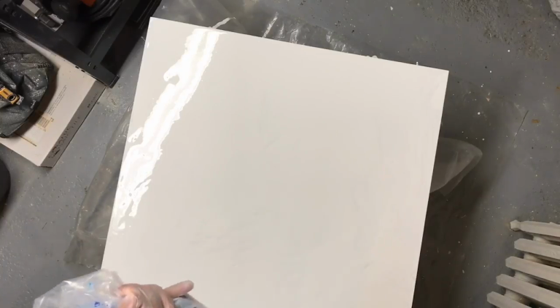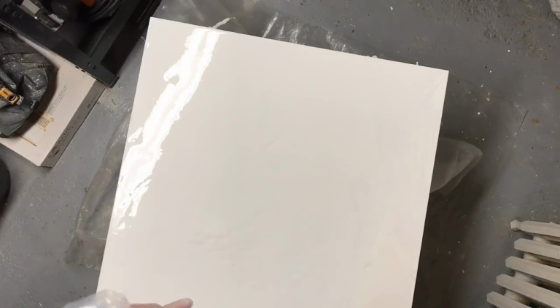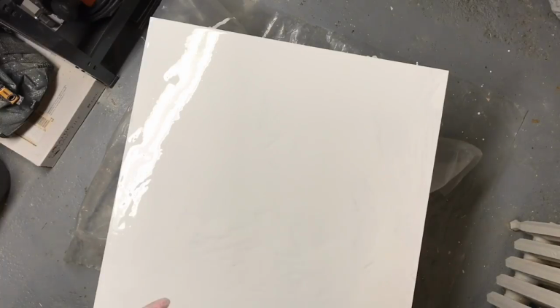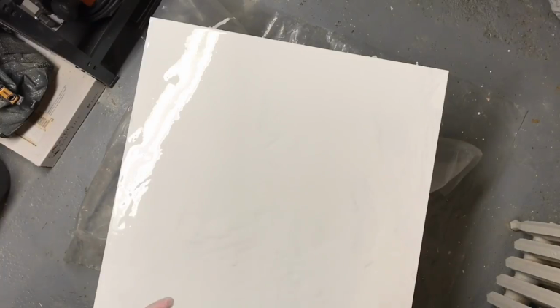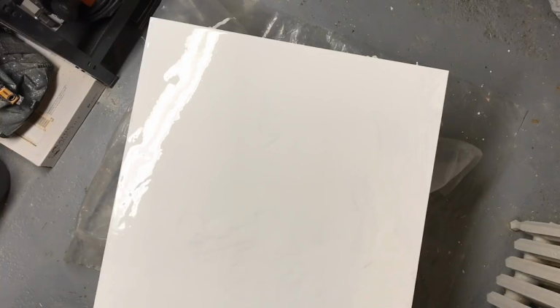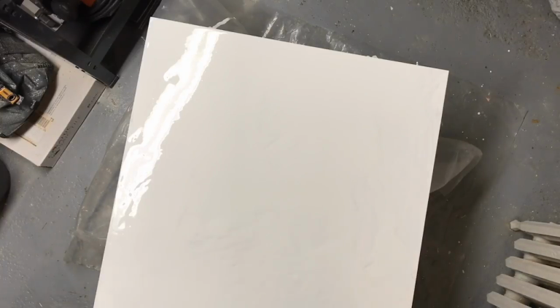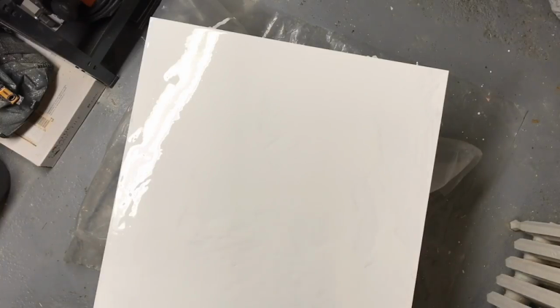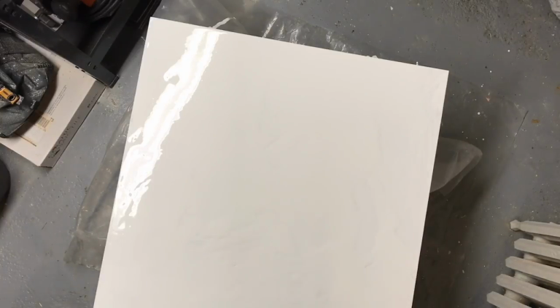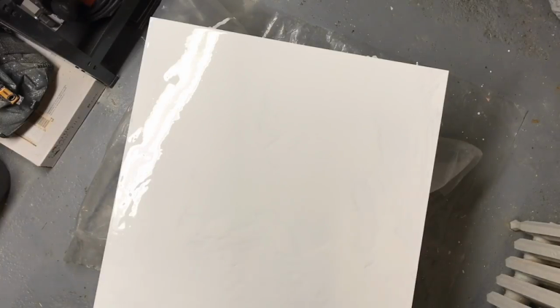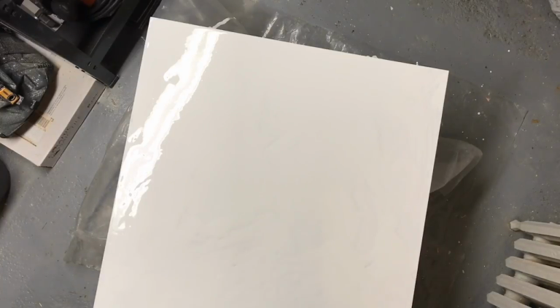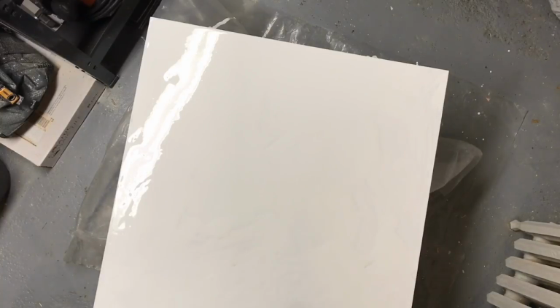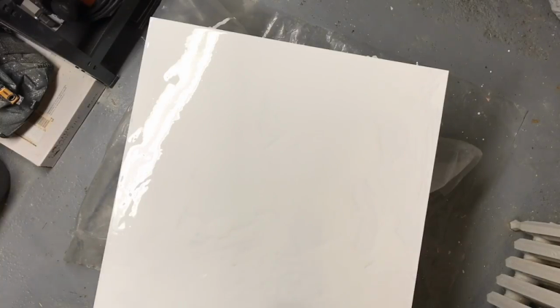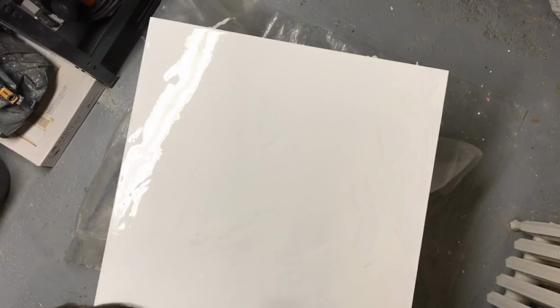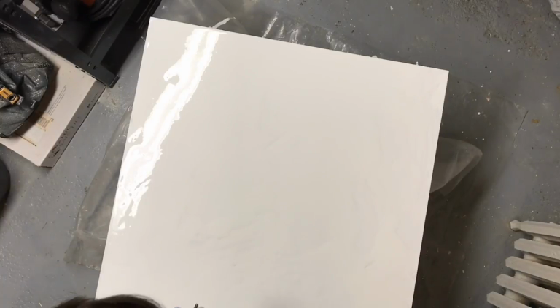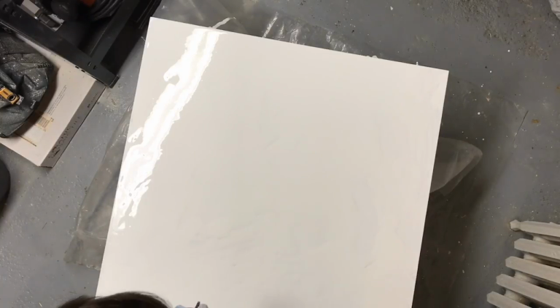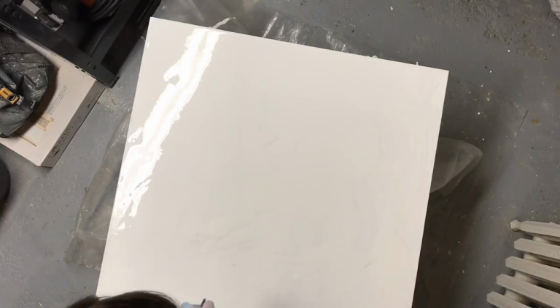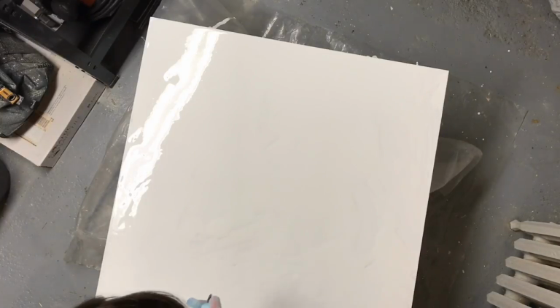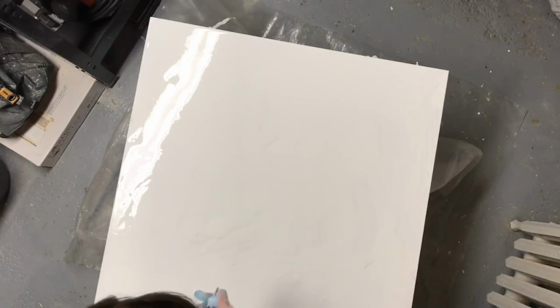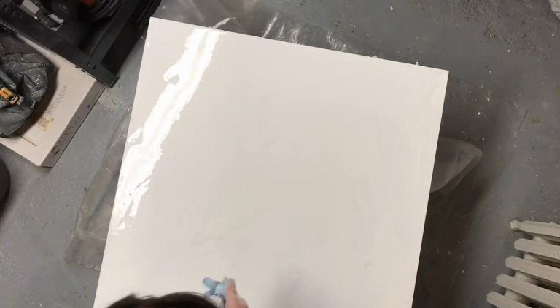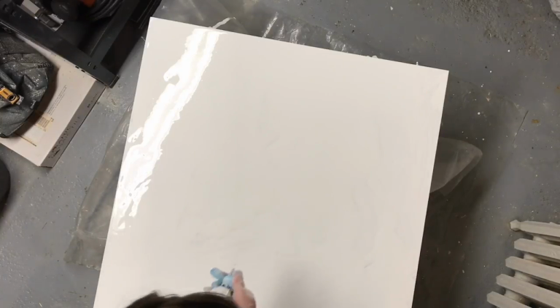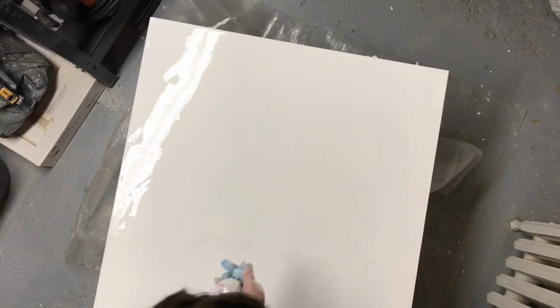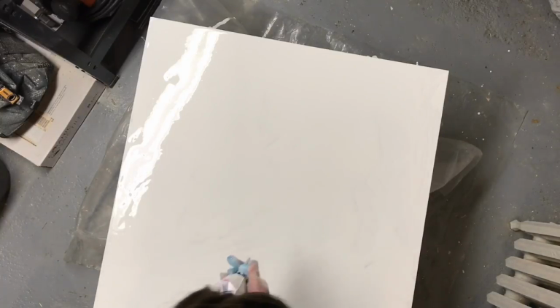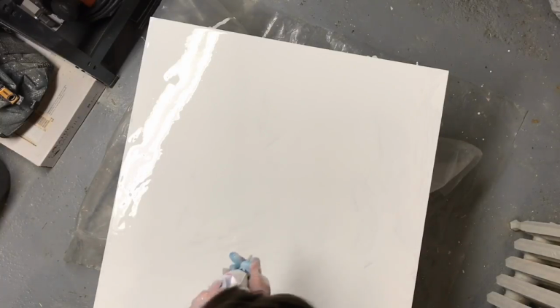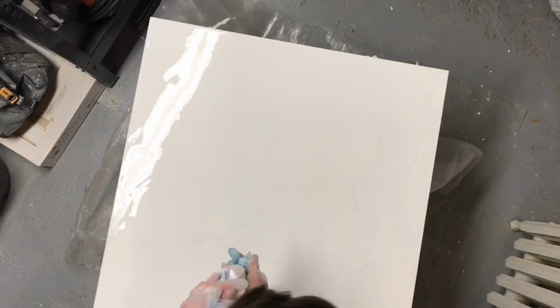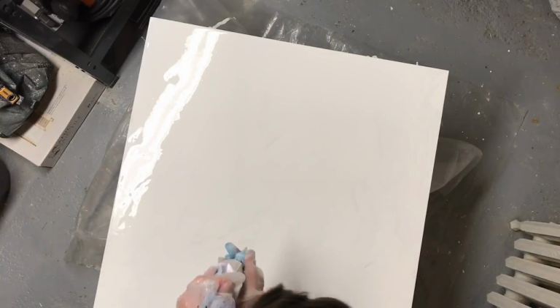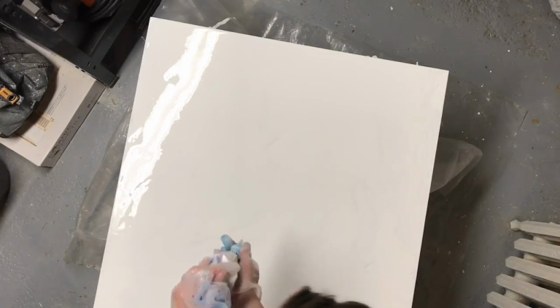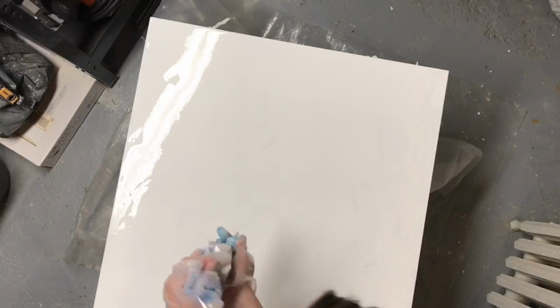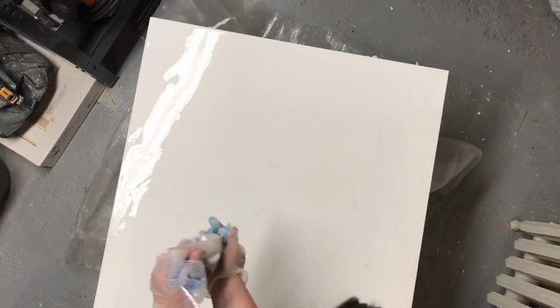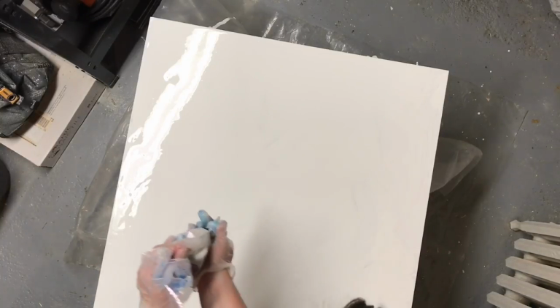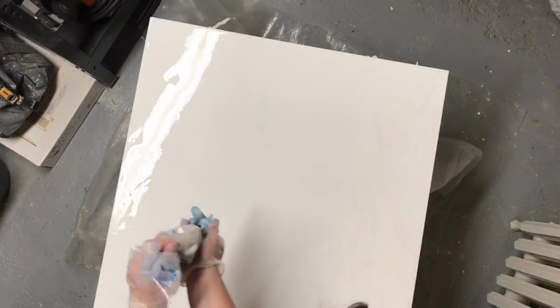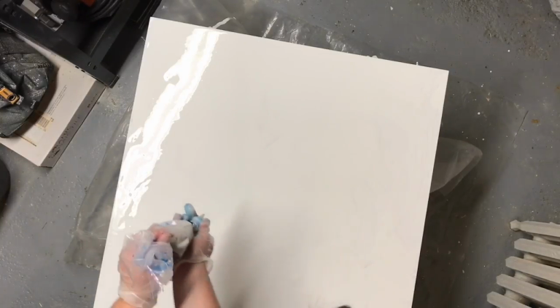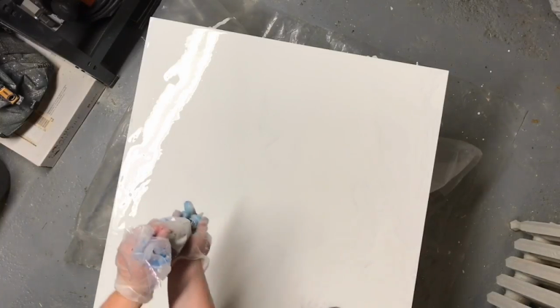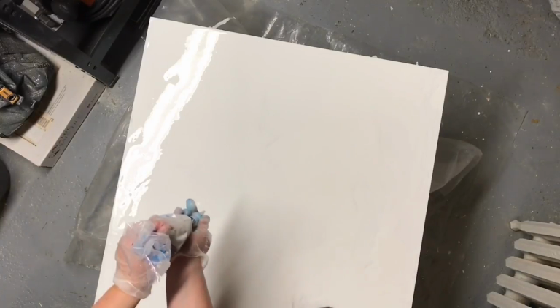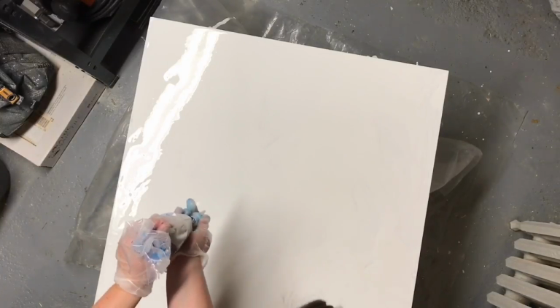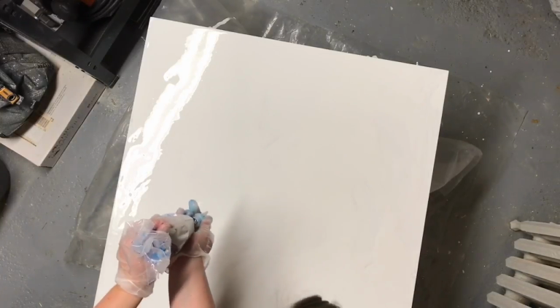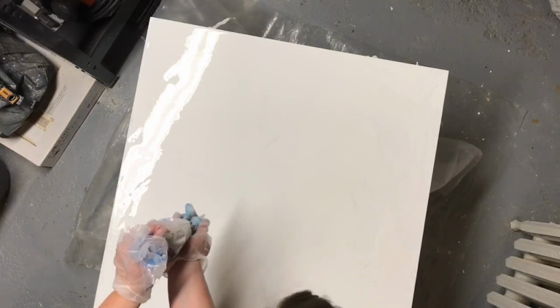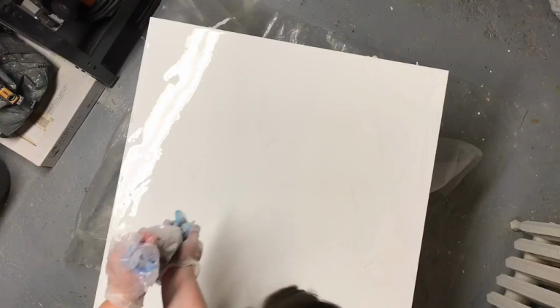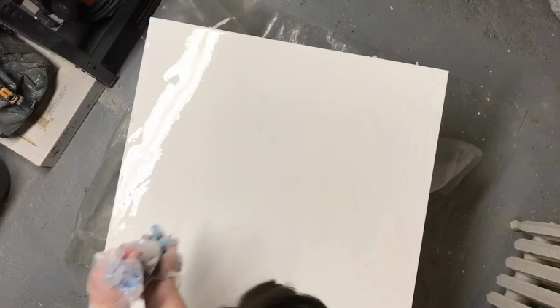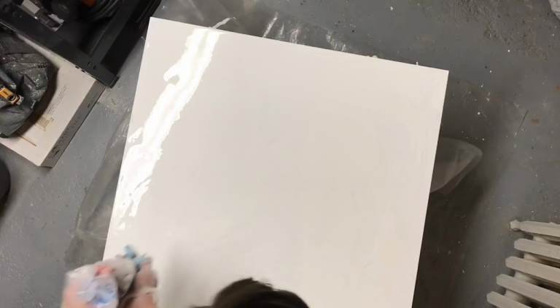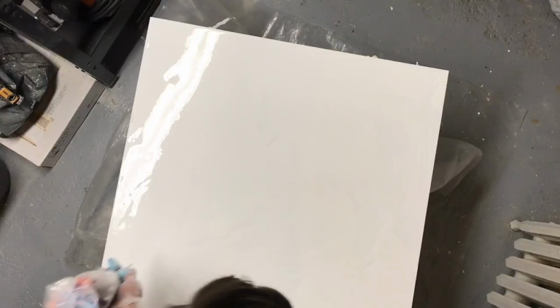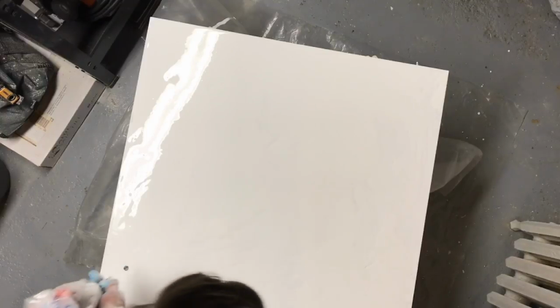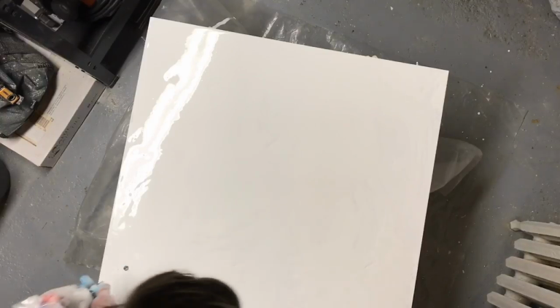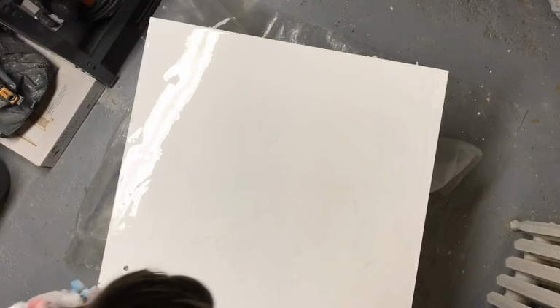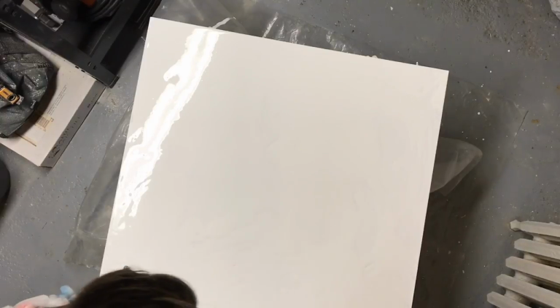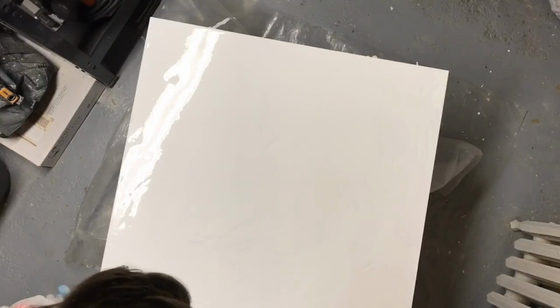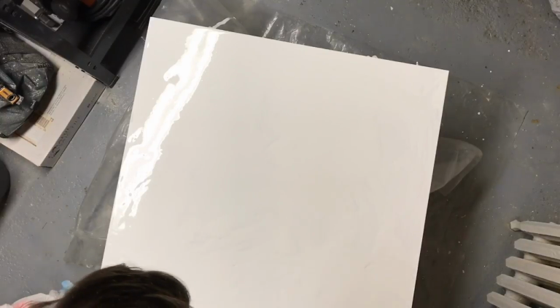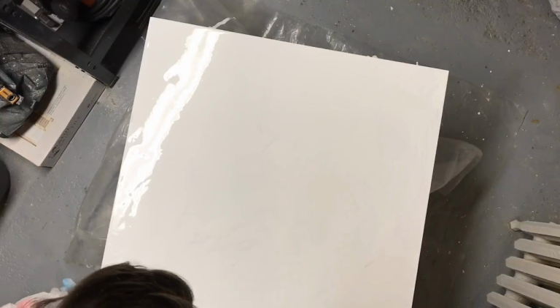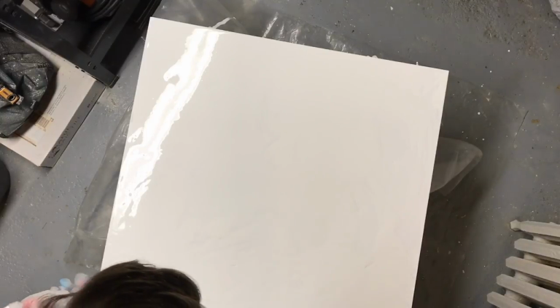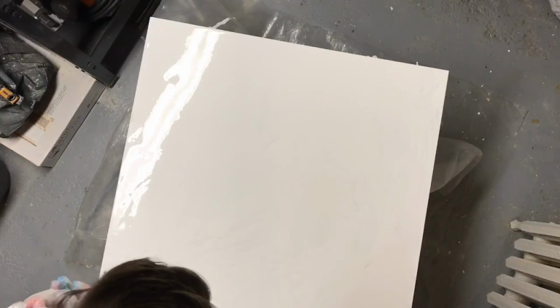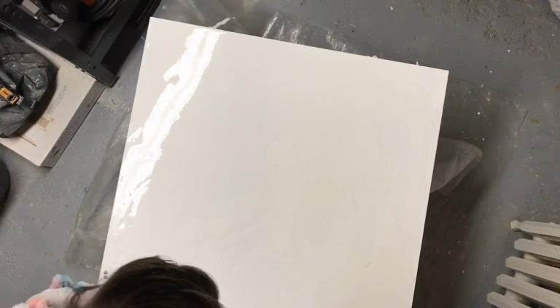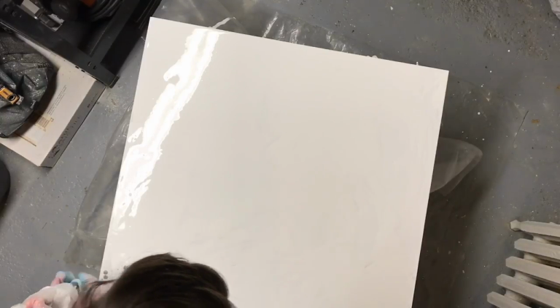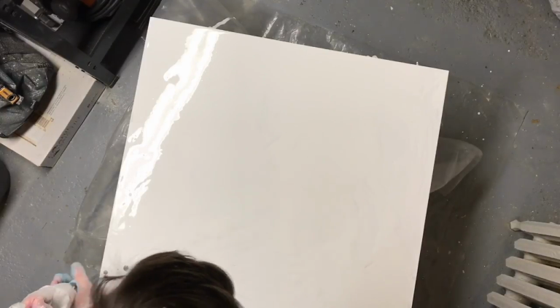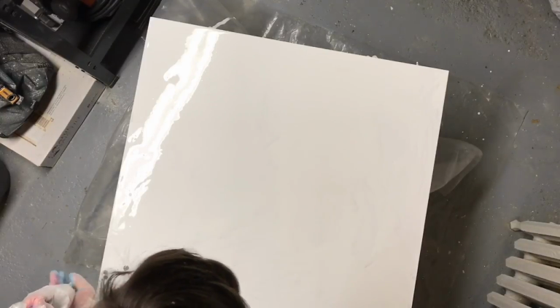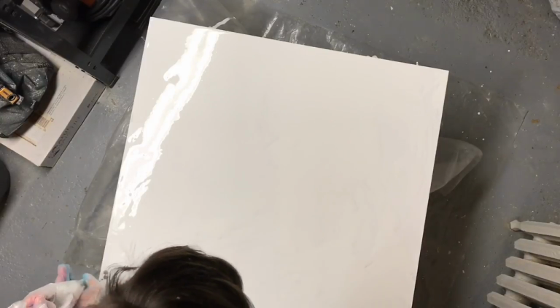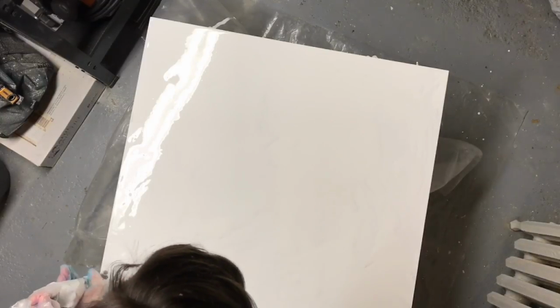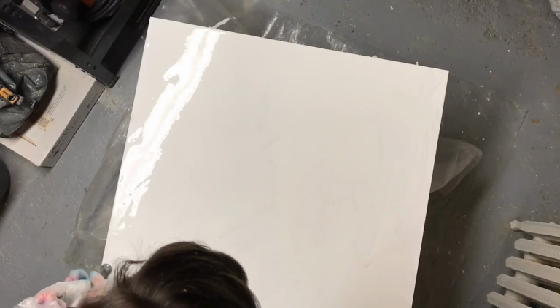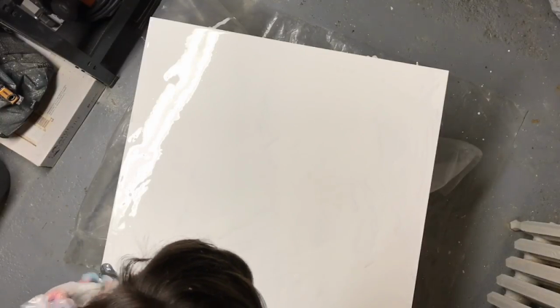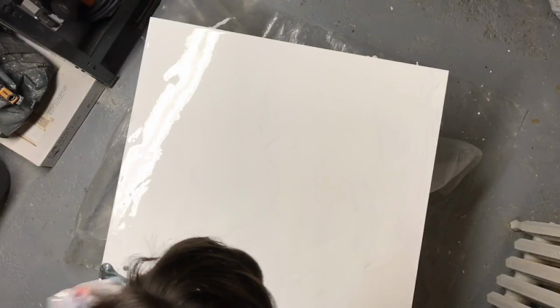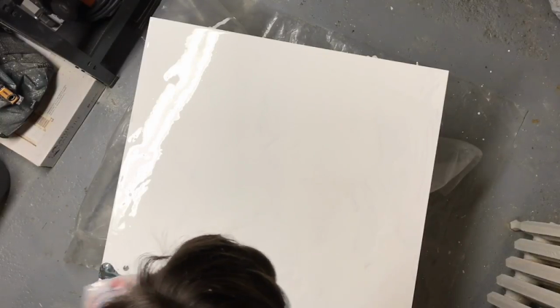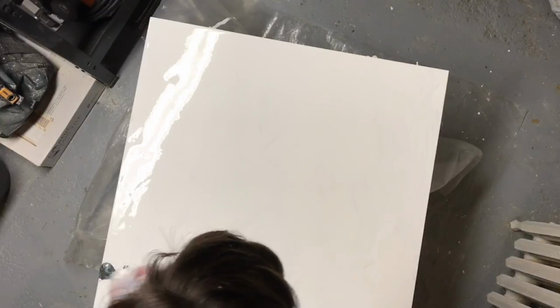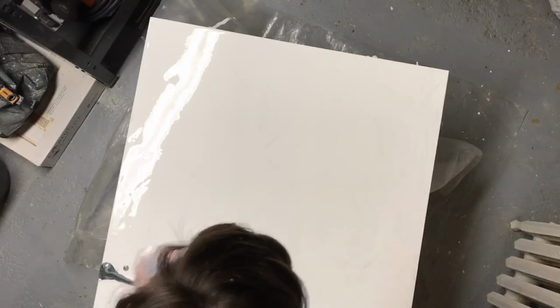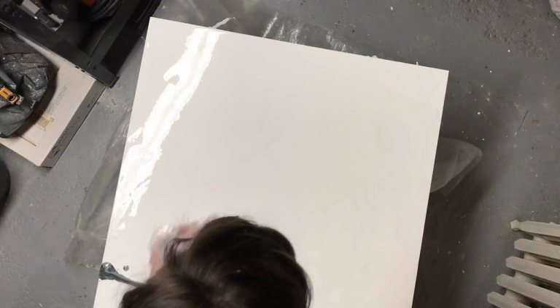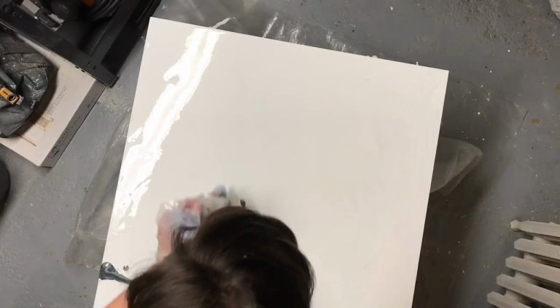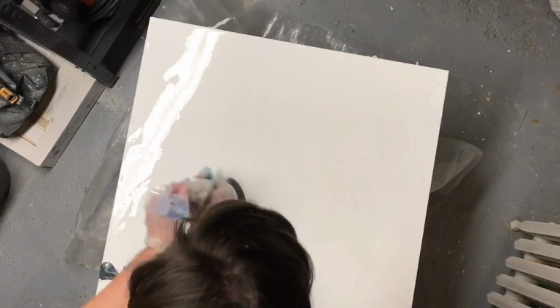I wish I had maybe put some masking tape around the spot that I needed to keep in frame.